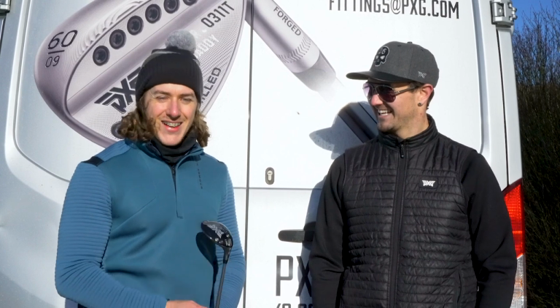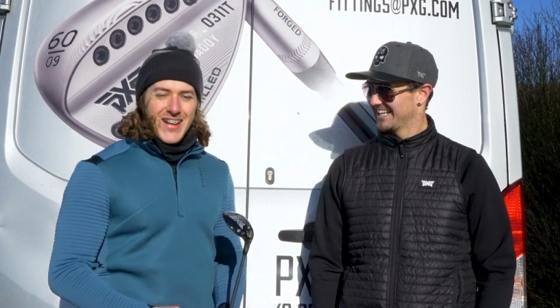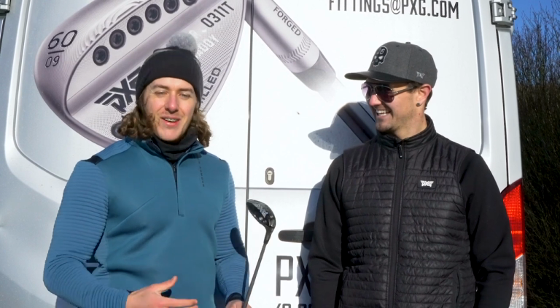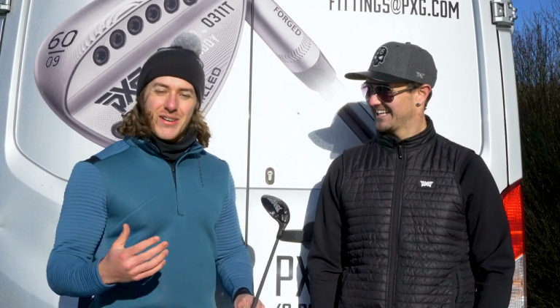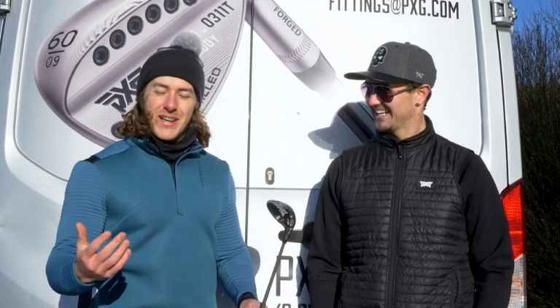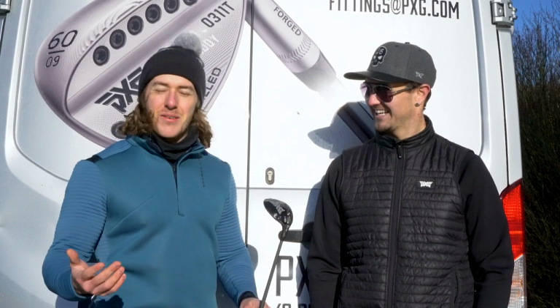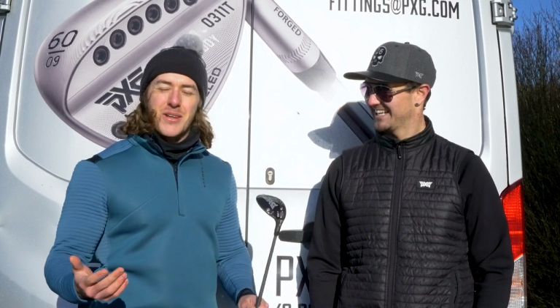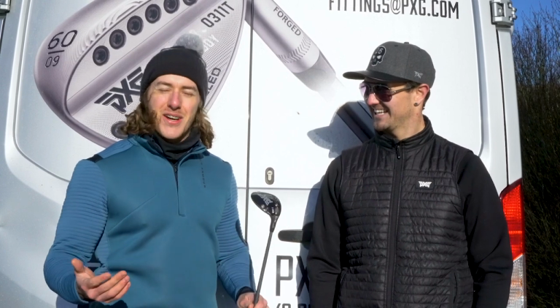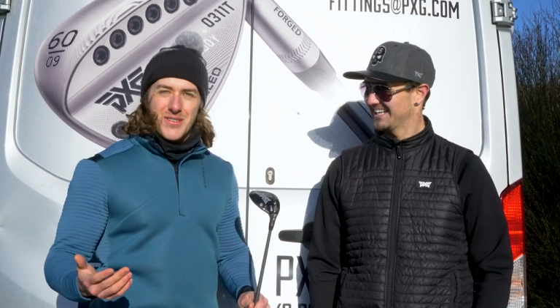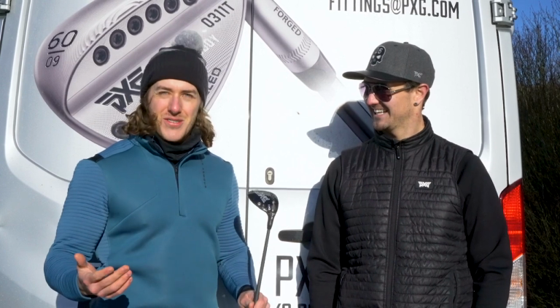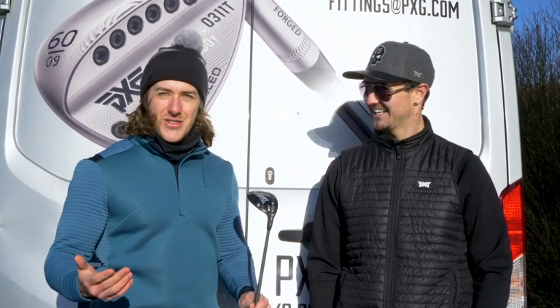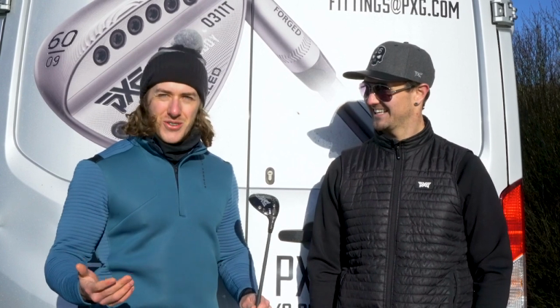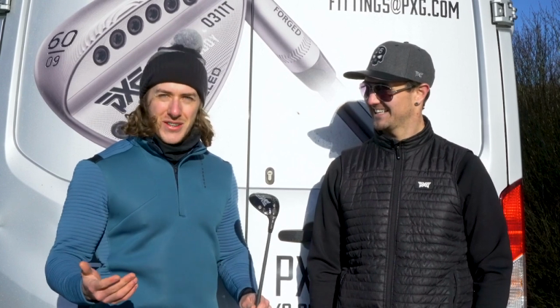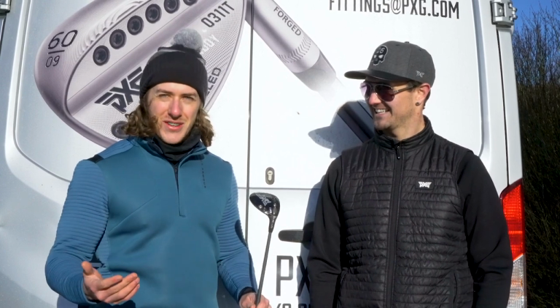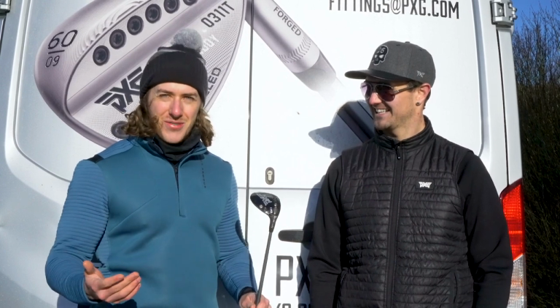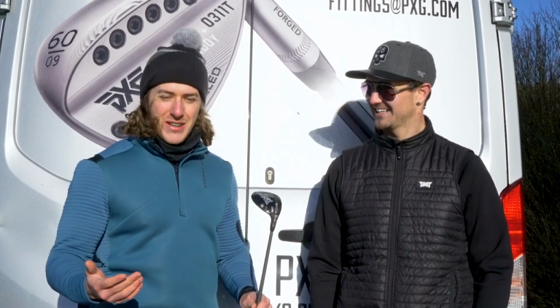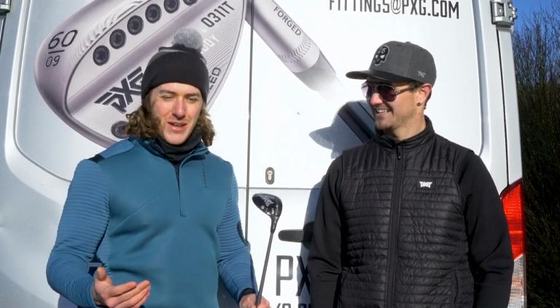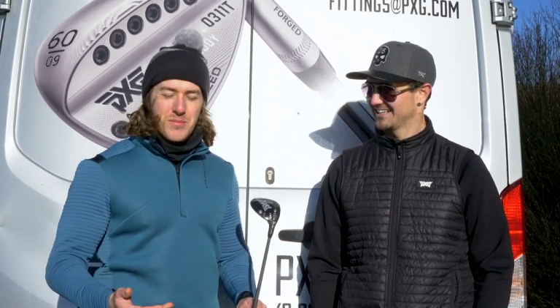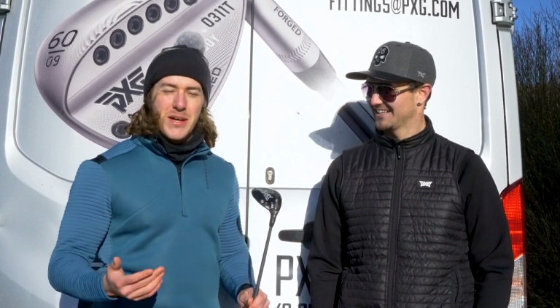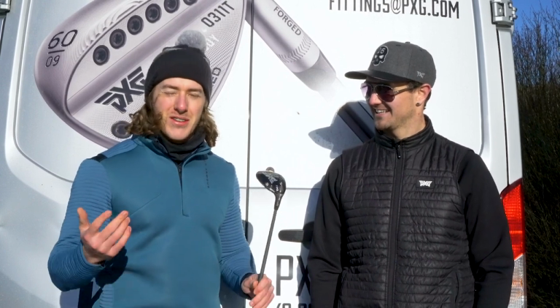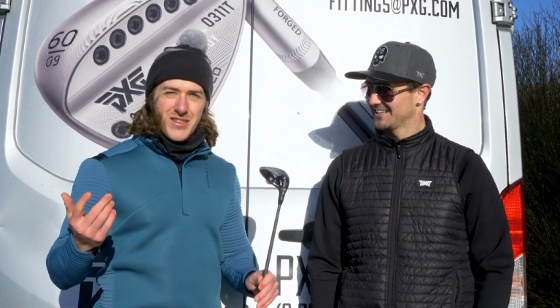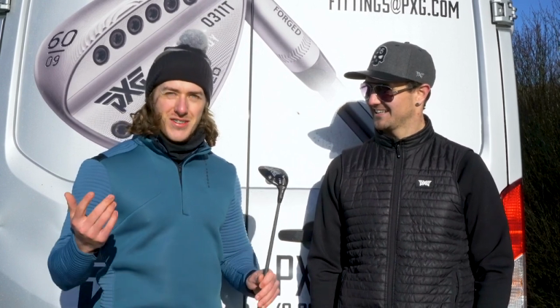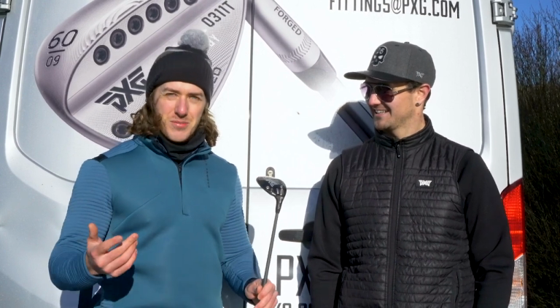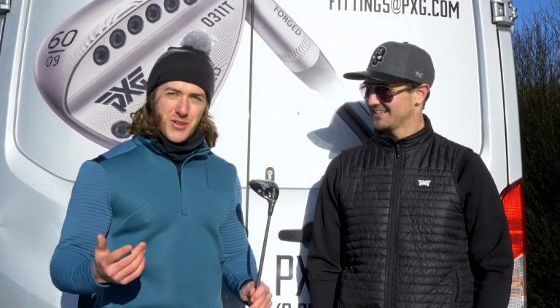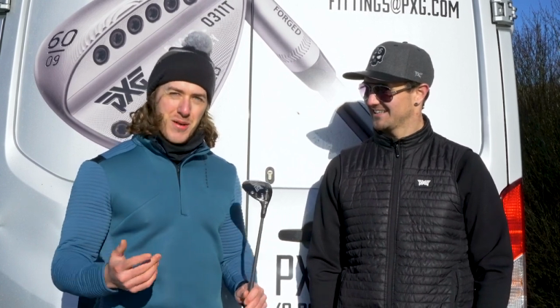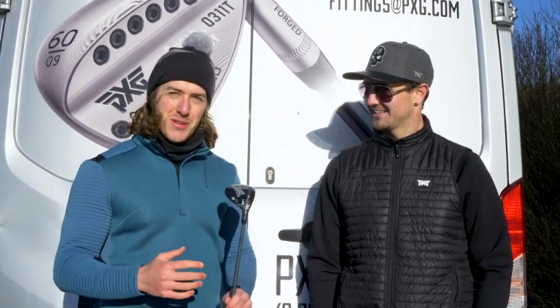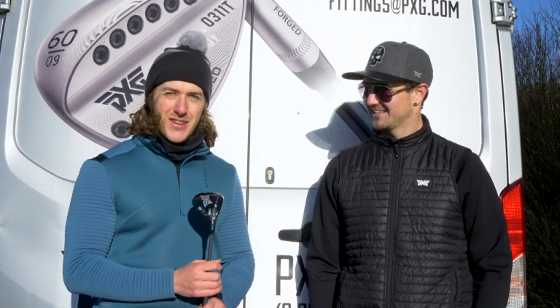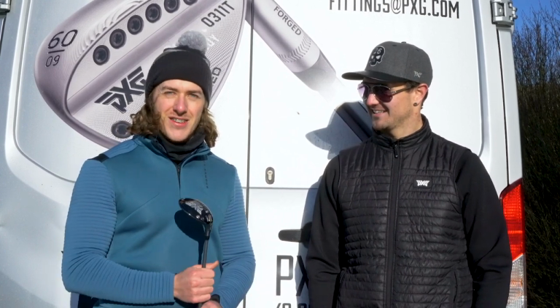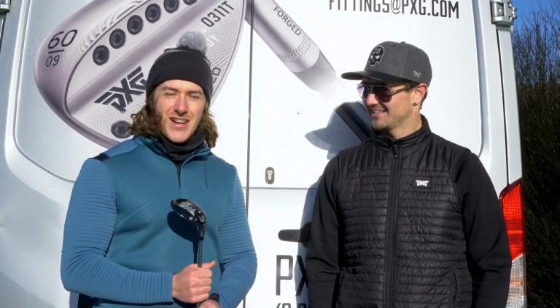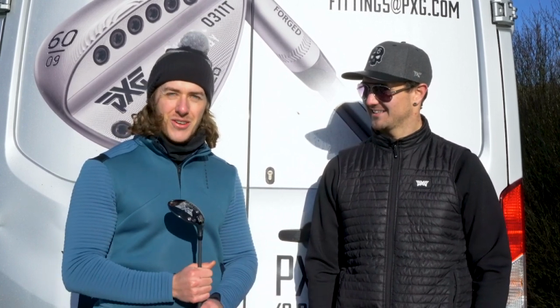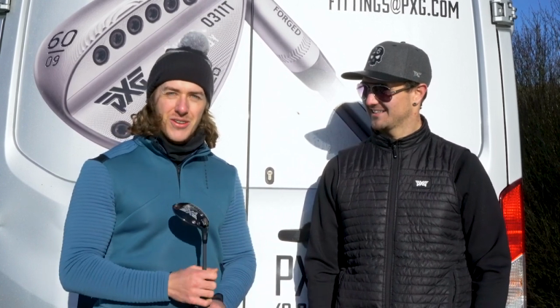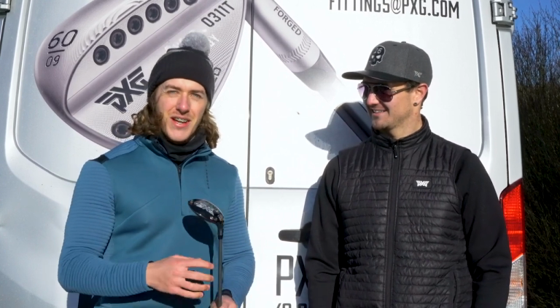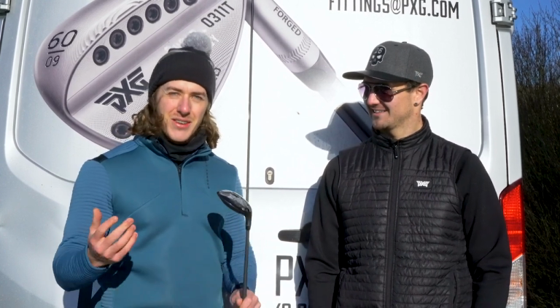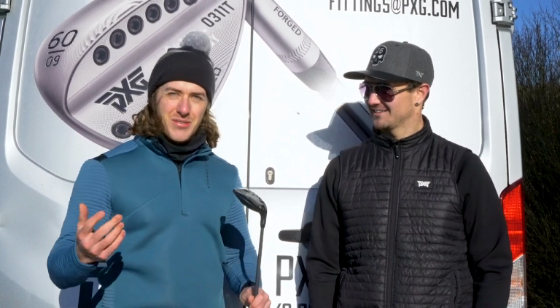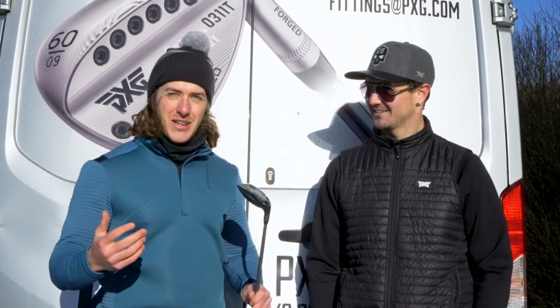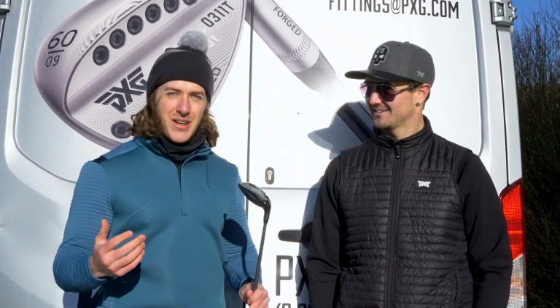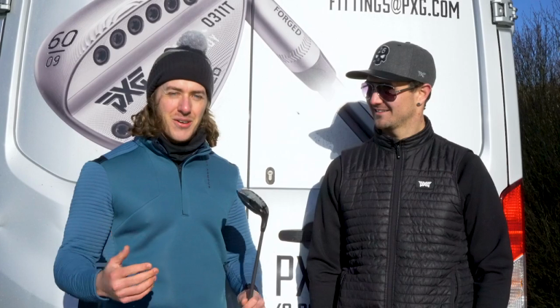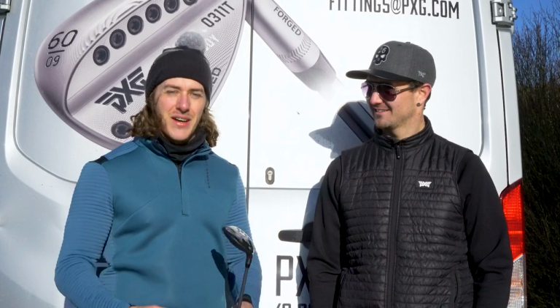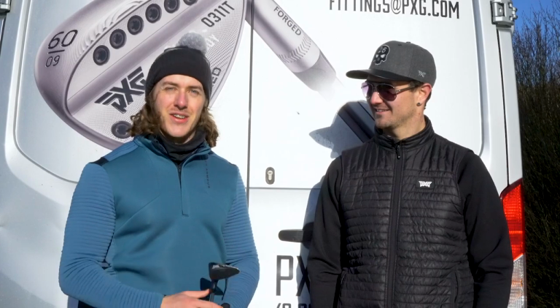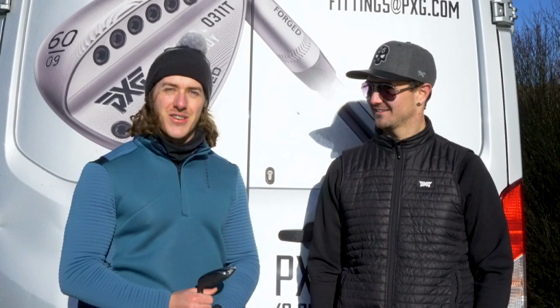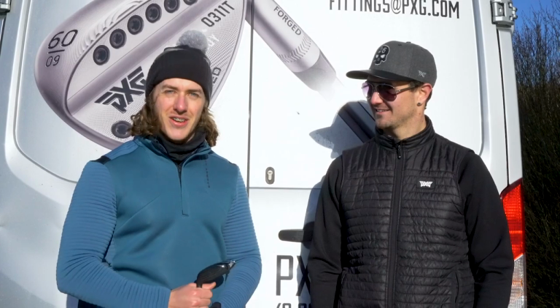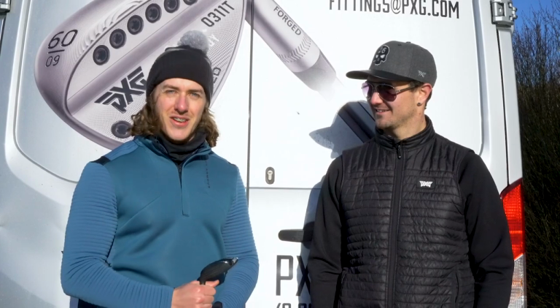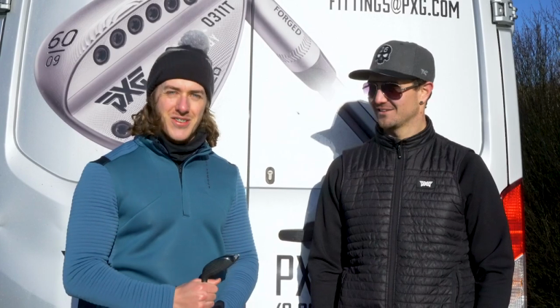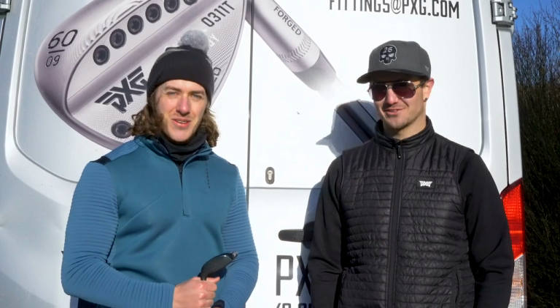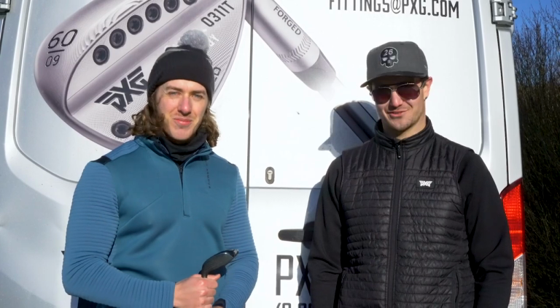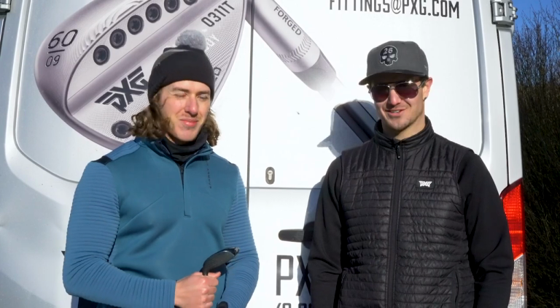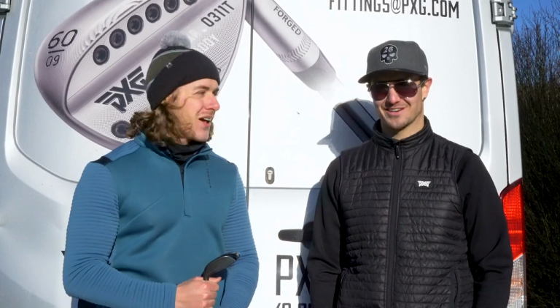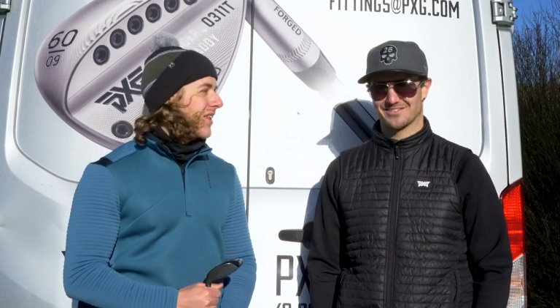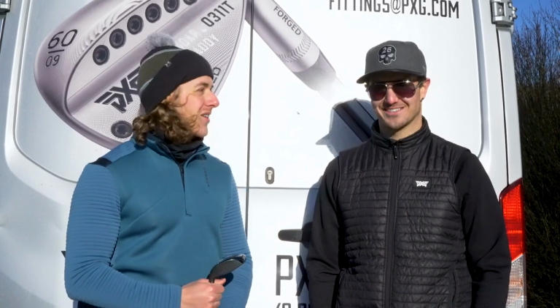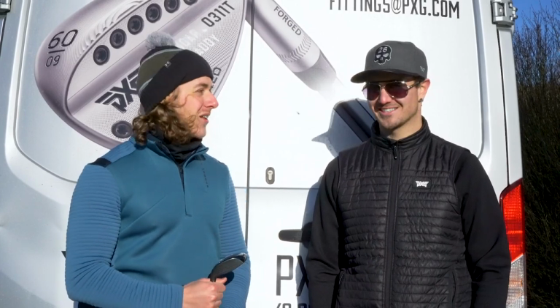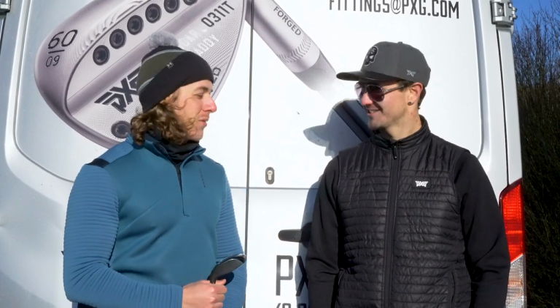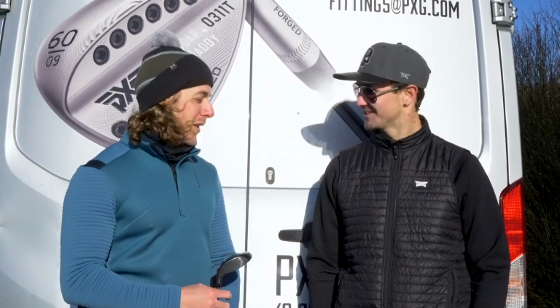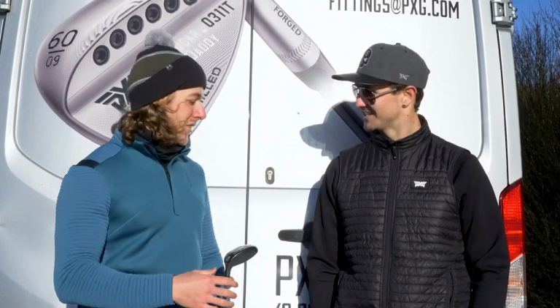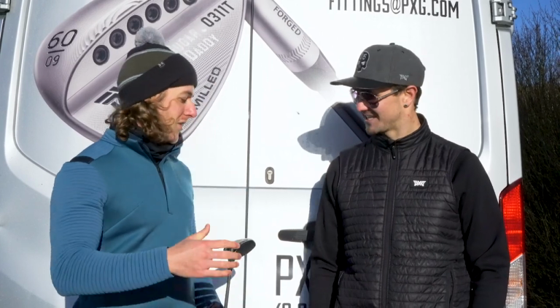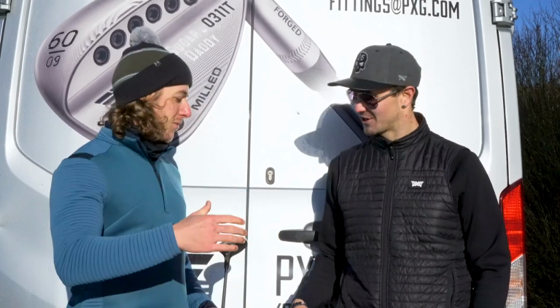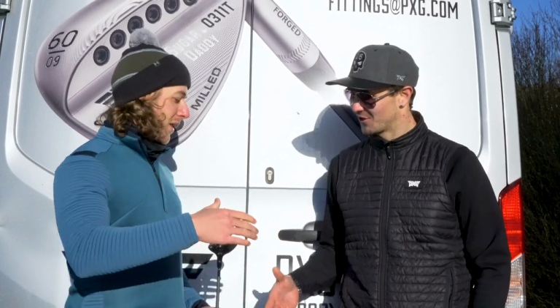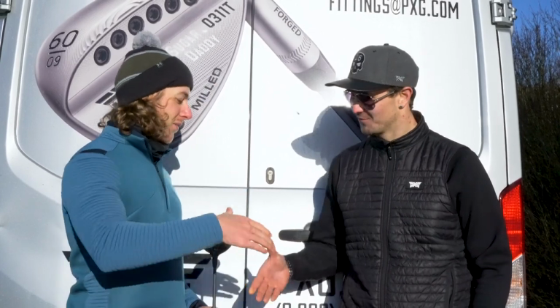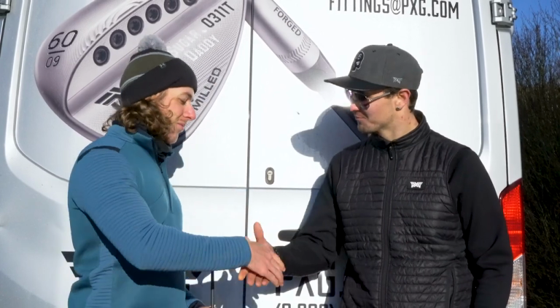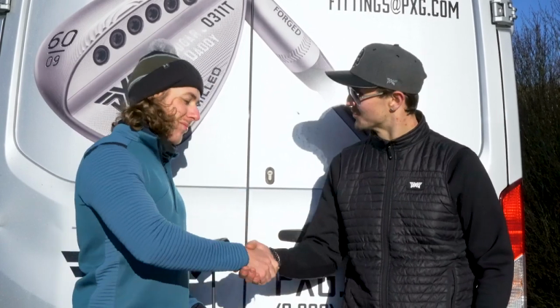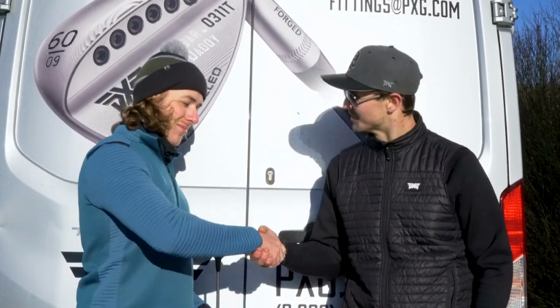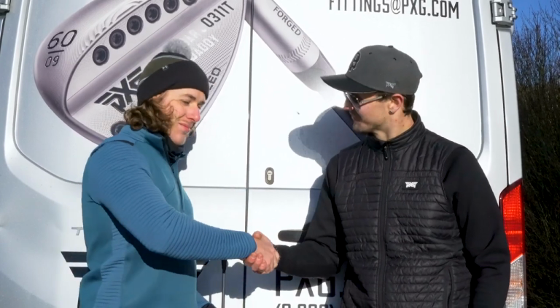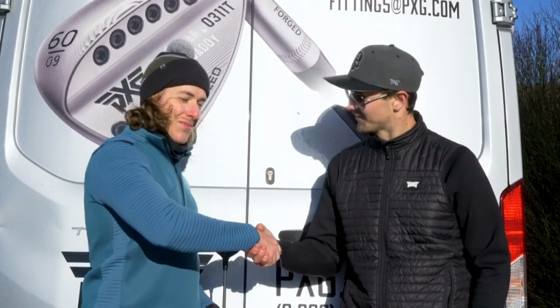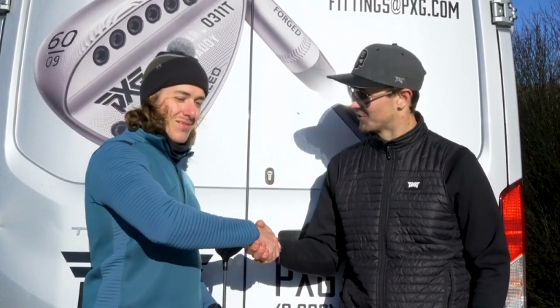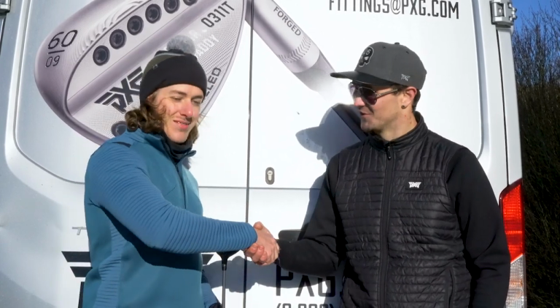Really hope you guys have enjoyed this video. Make sure to subscribe to the channel, like the video, and I'll see you guys soon. Thanks a lot, Matt. Cheers, mate. Appreciate it.